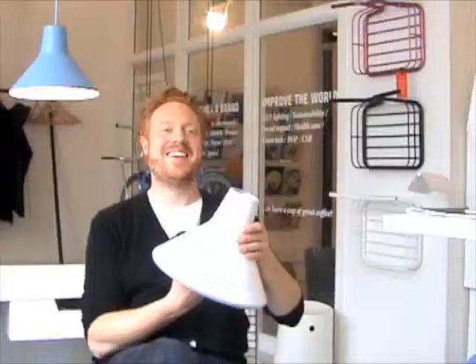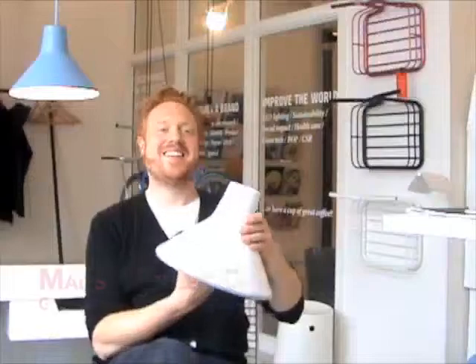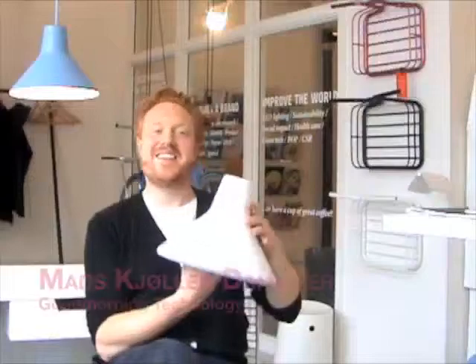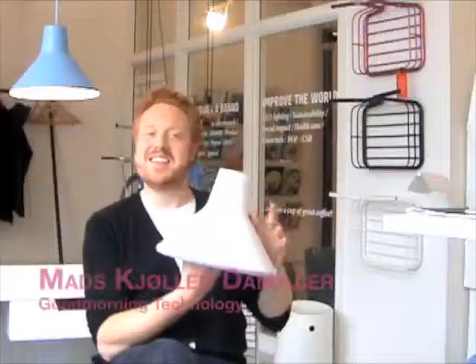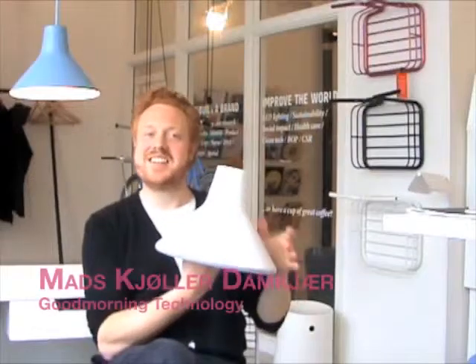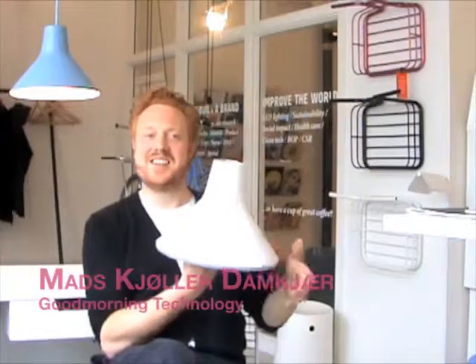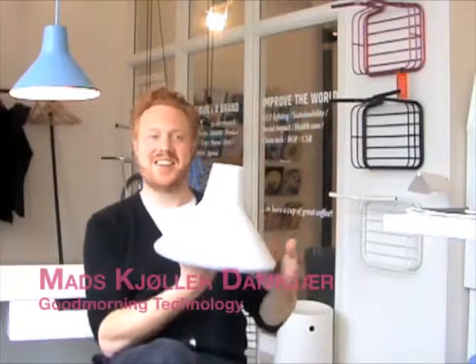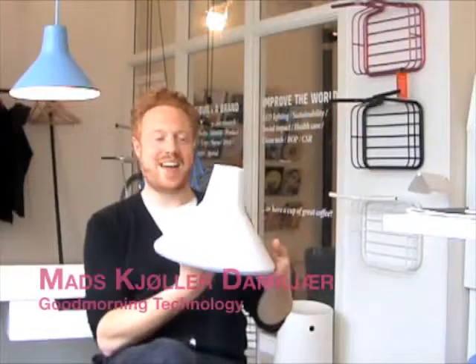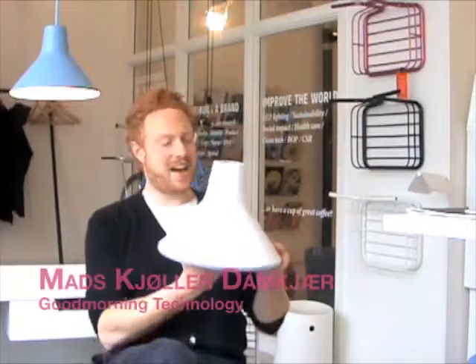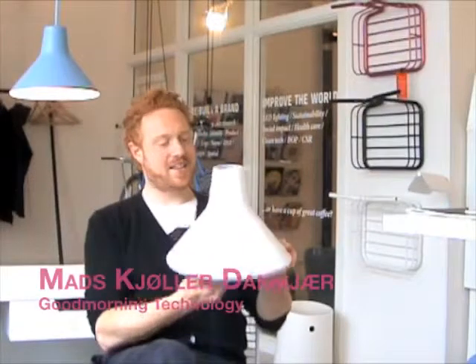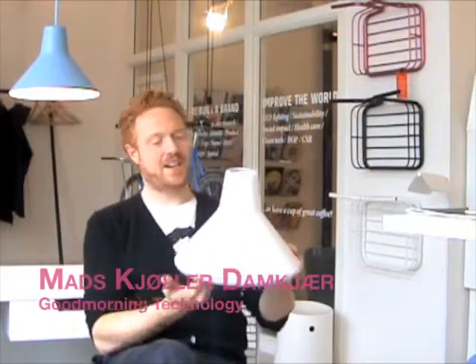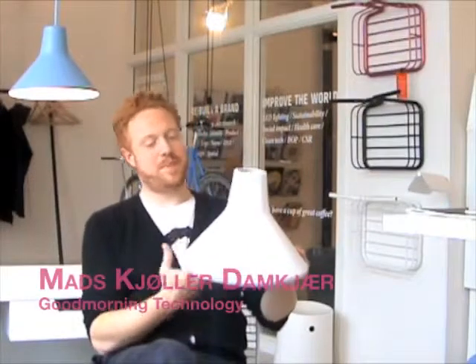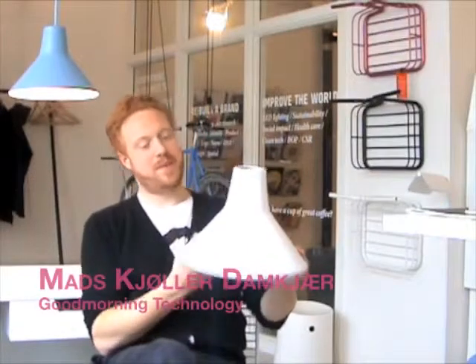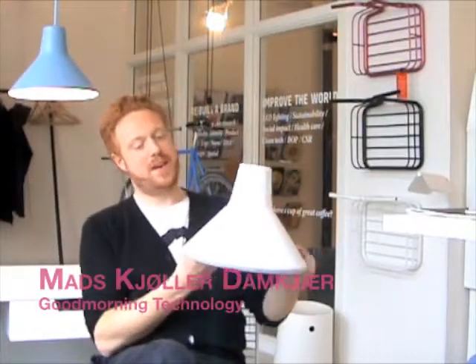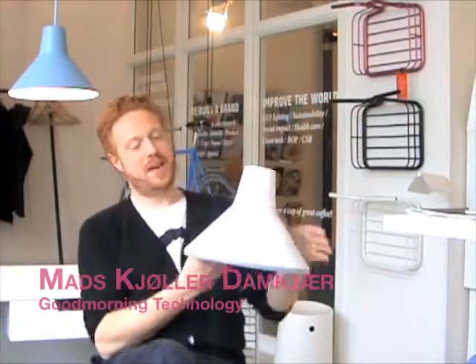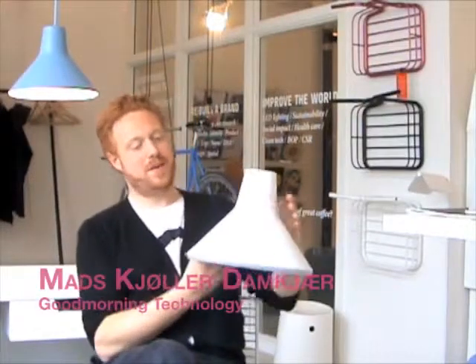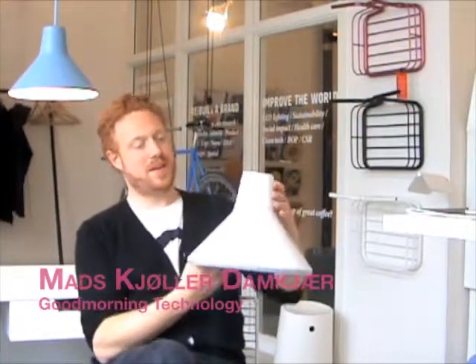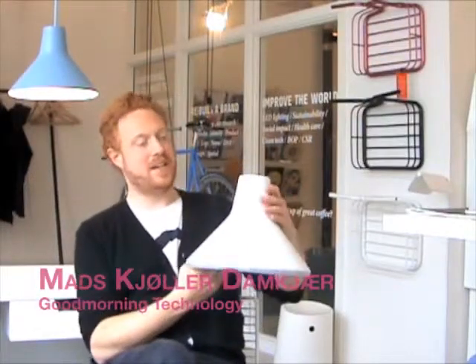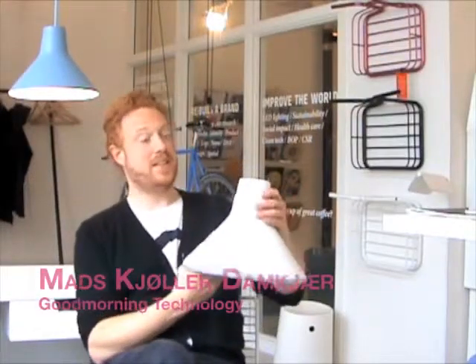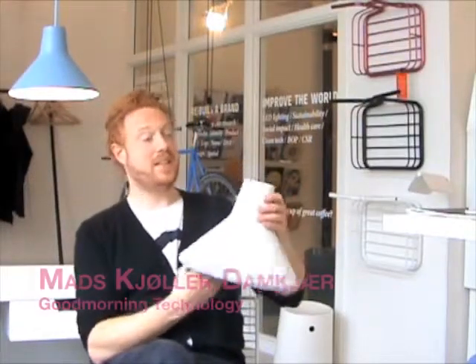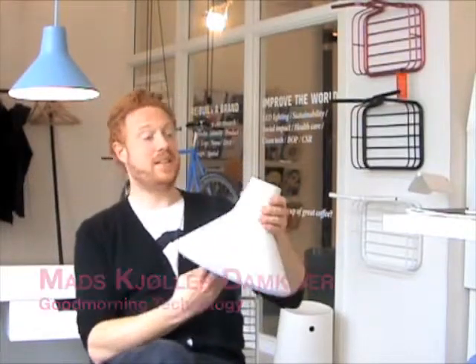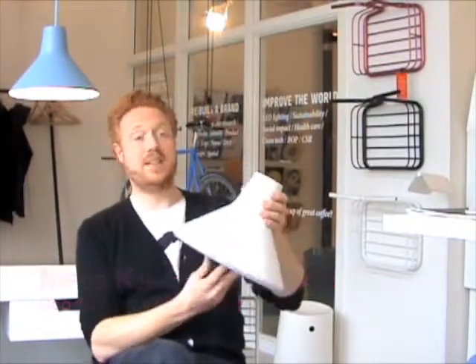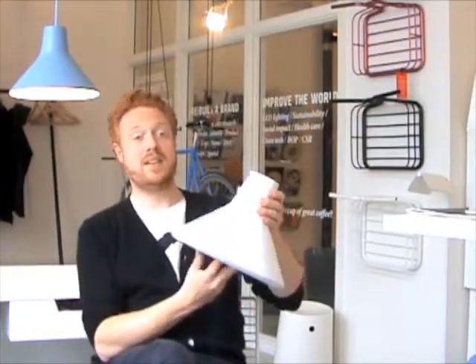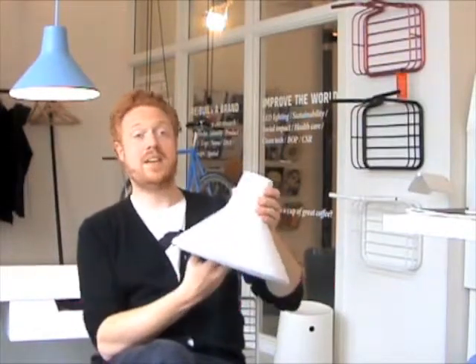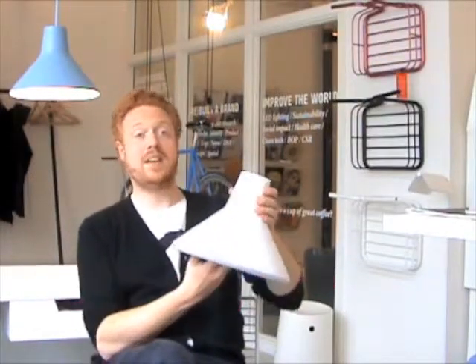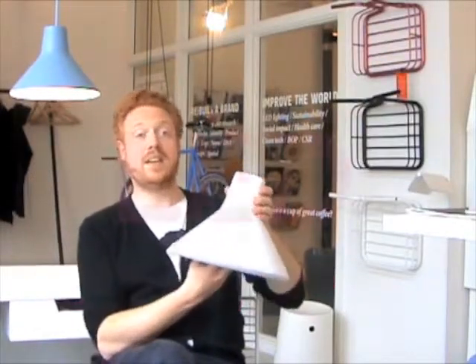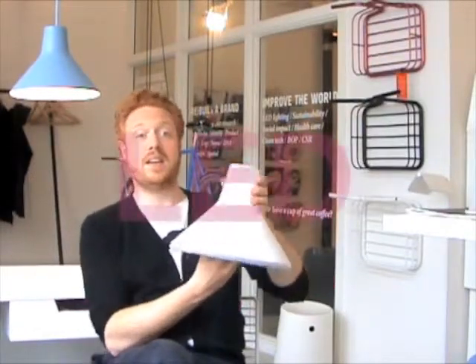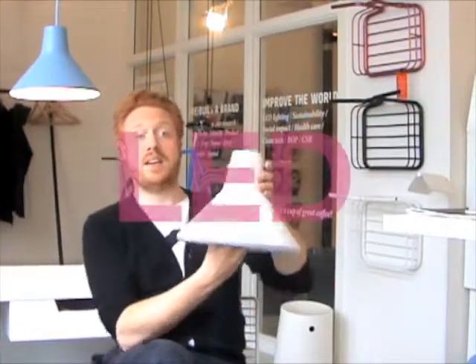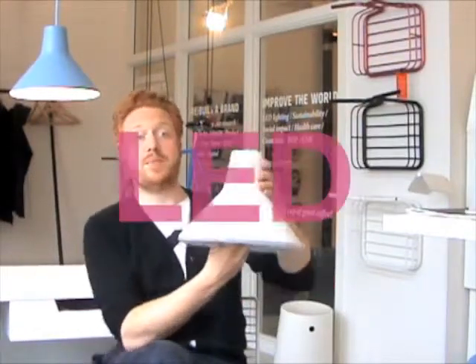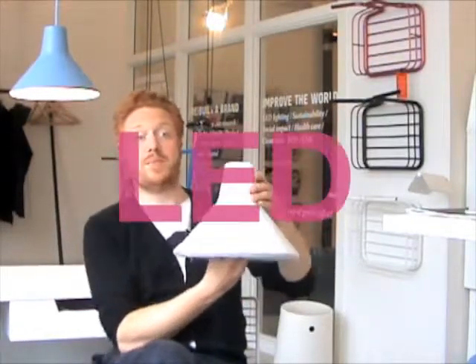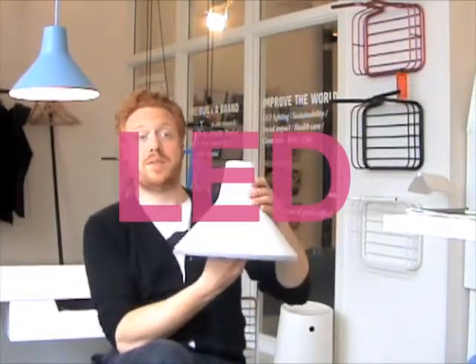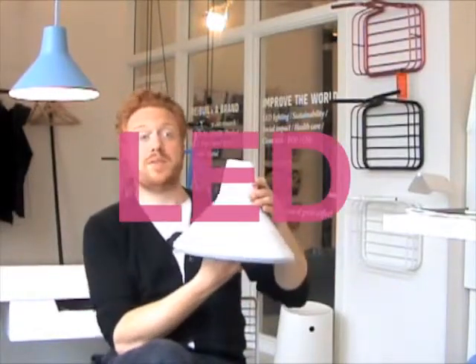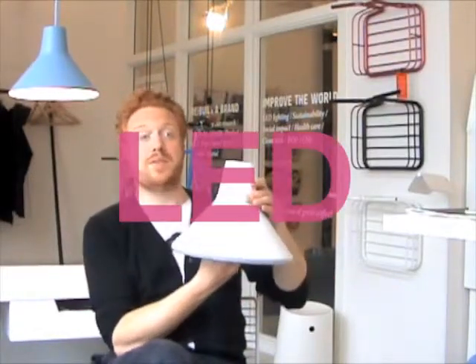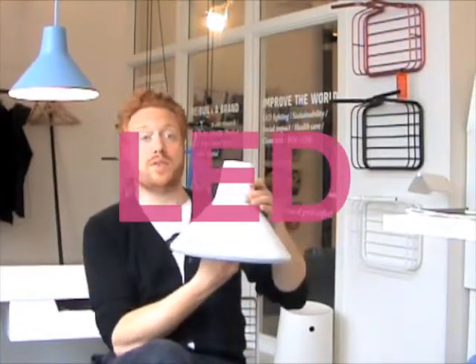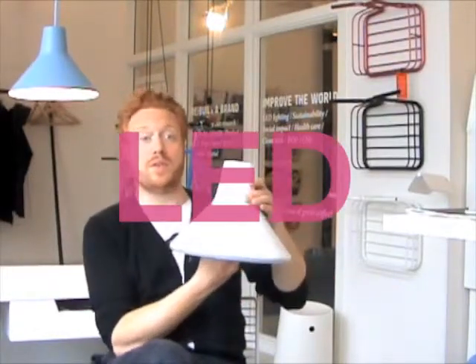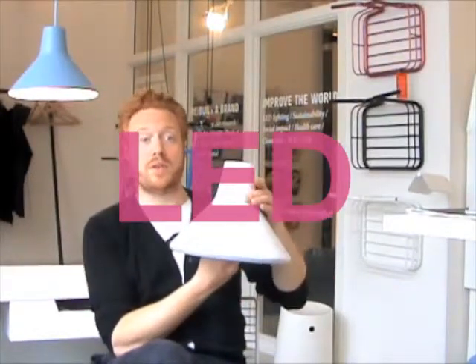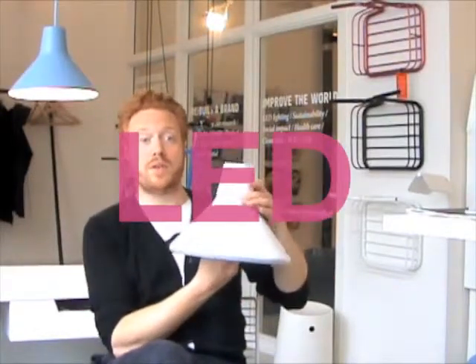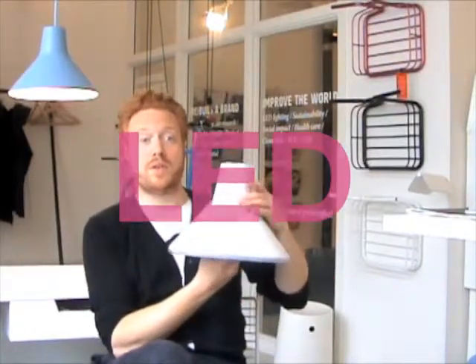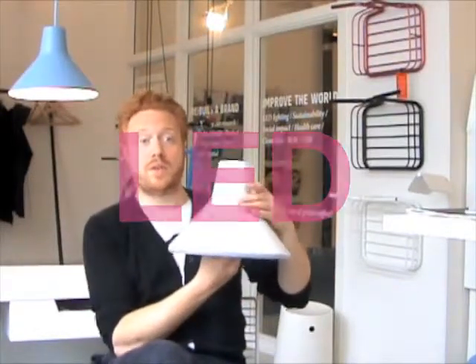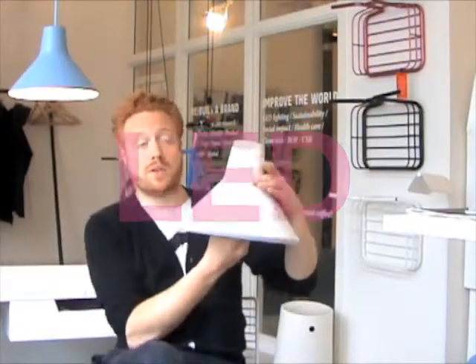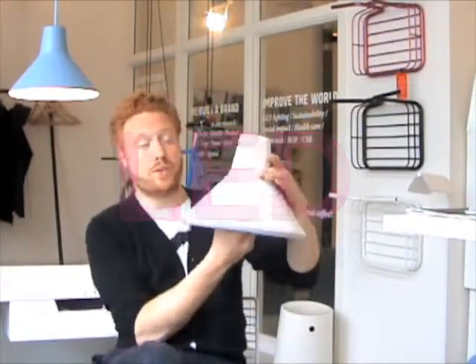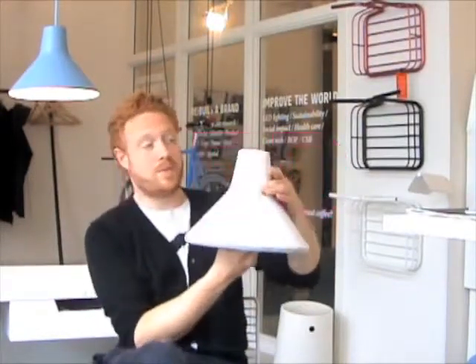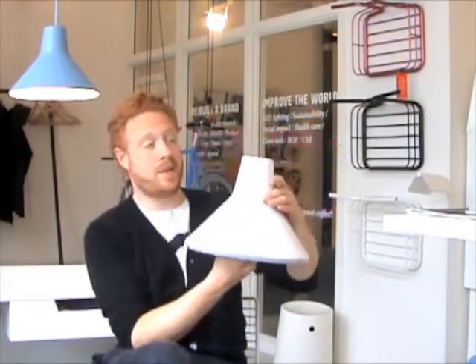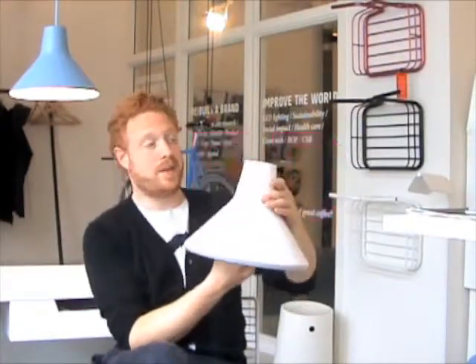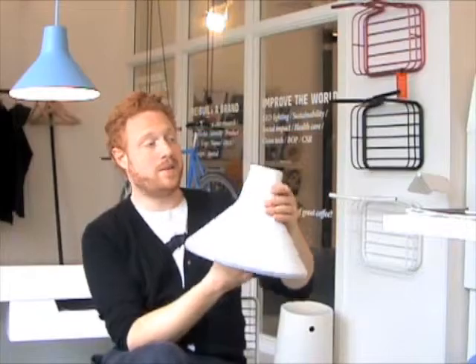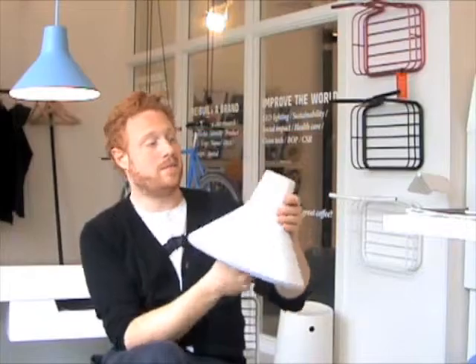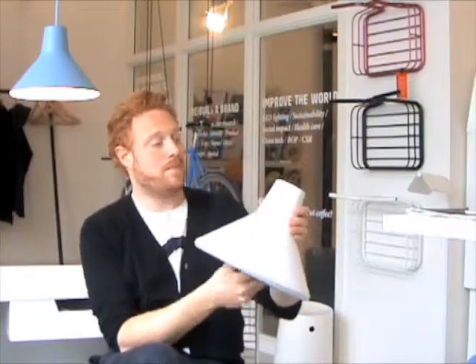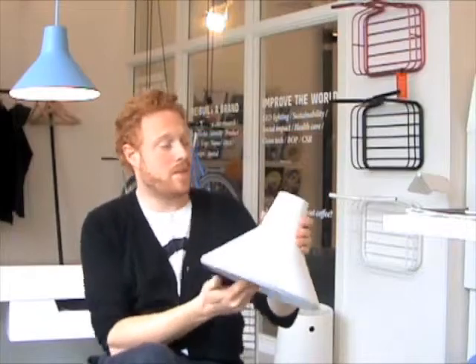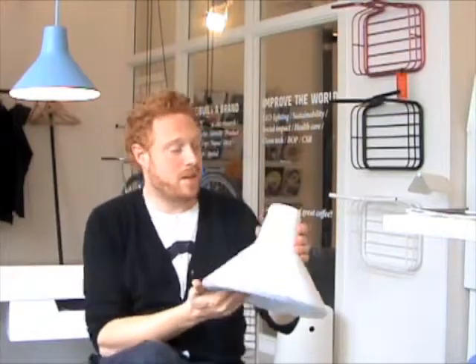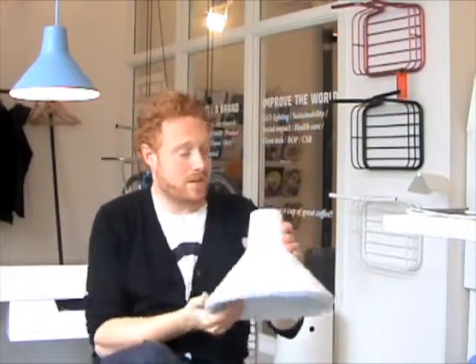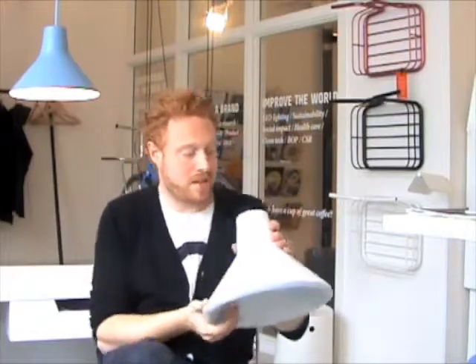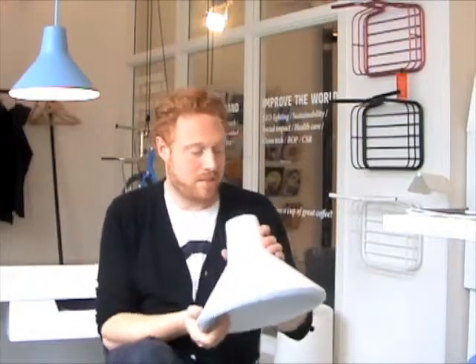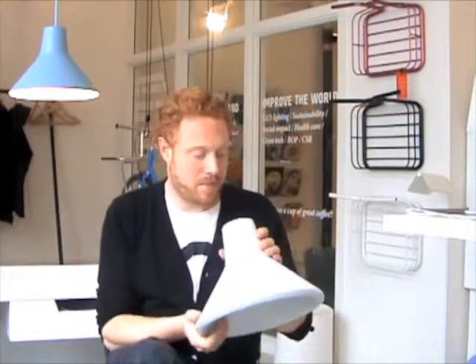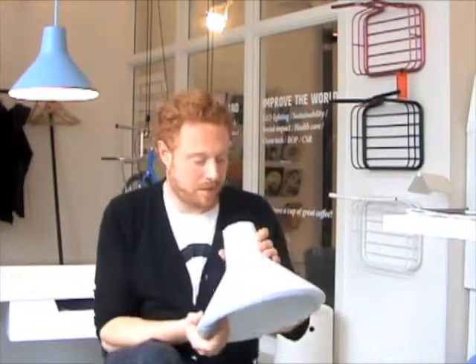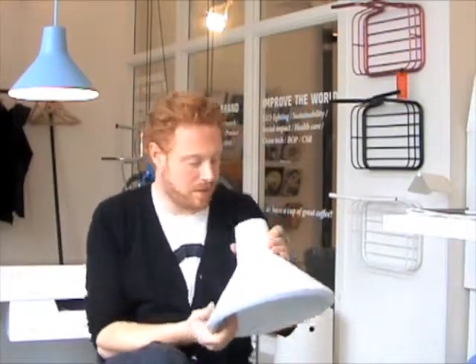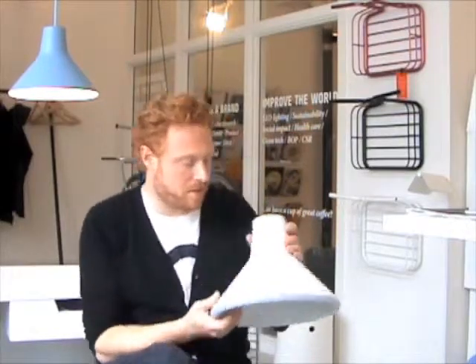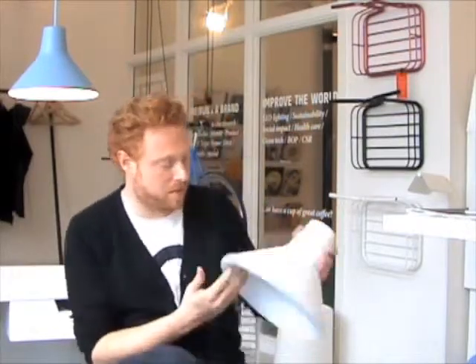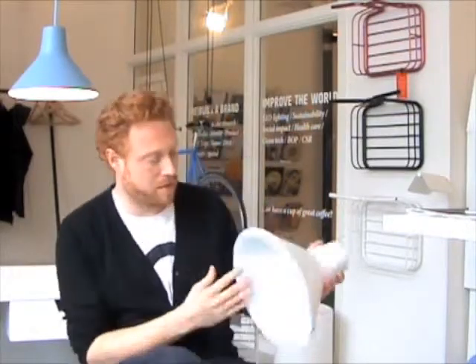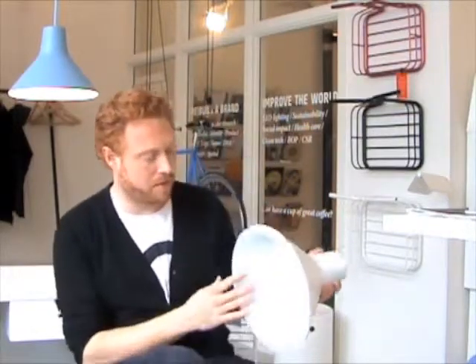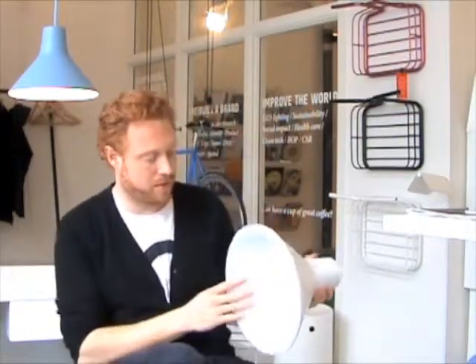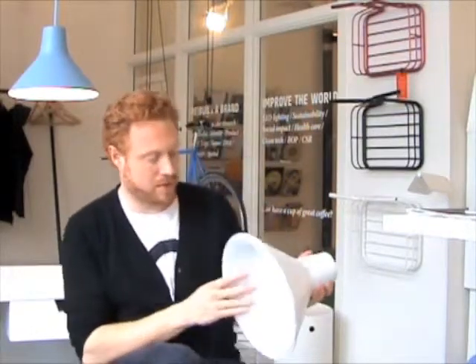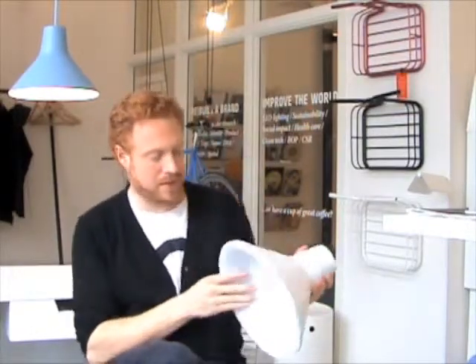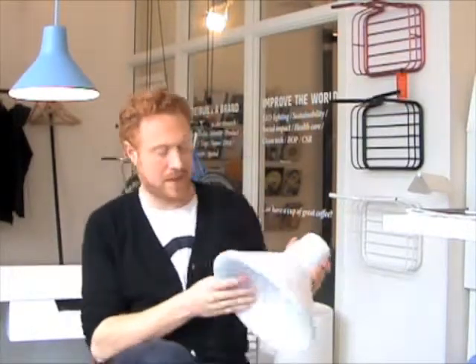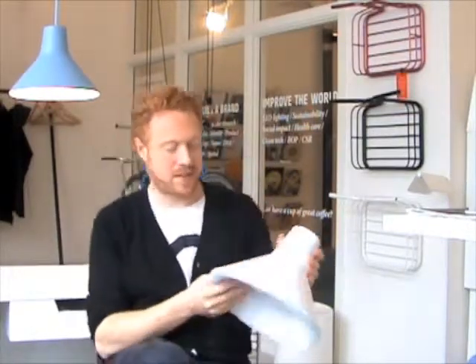This is Archetype, our LED lamp for Lutipremie, the Italian manufacturer of lighting.